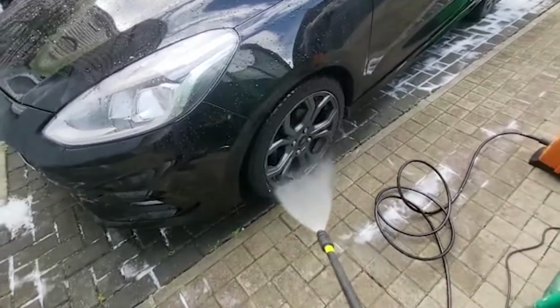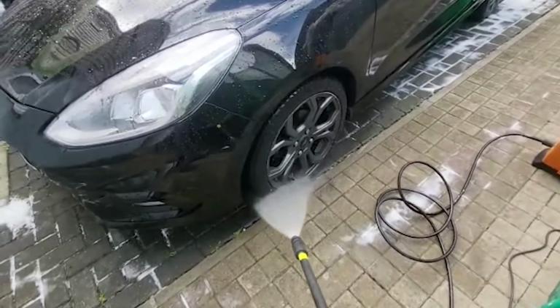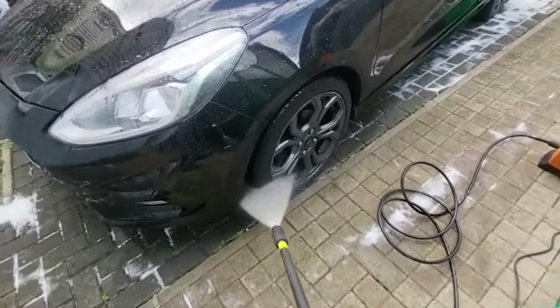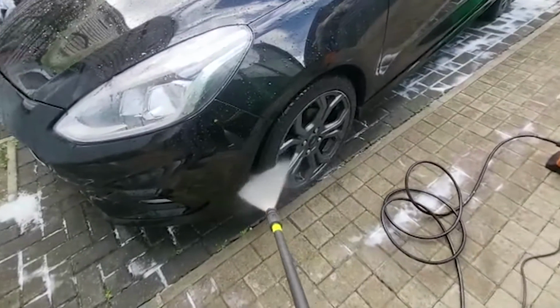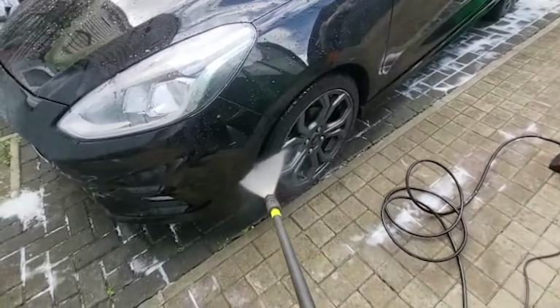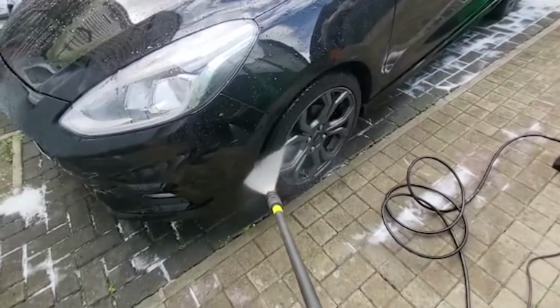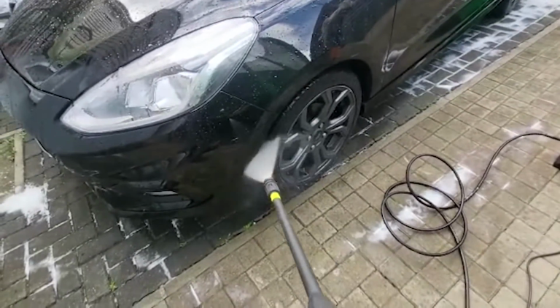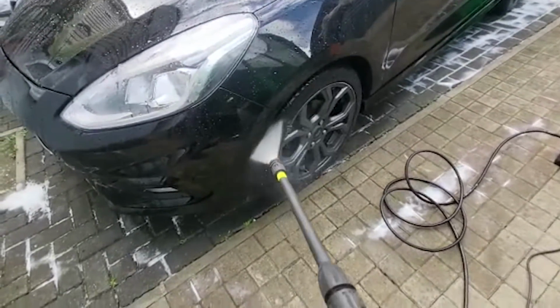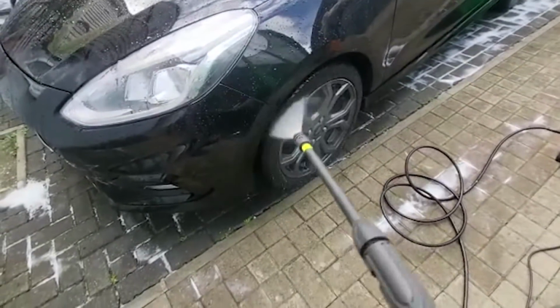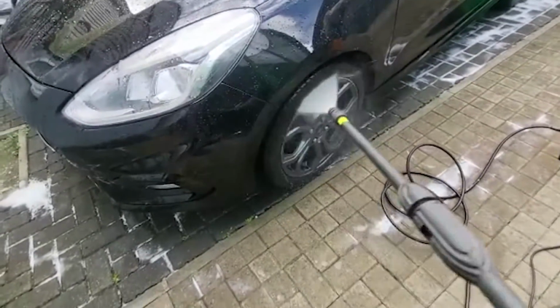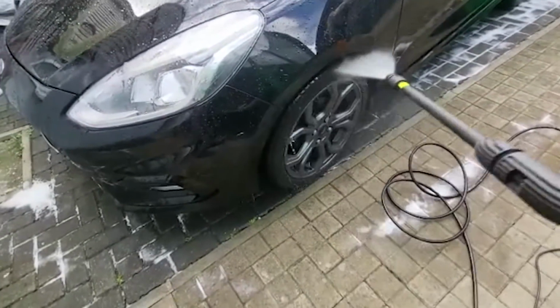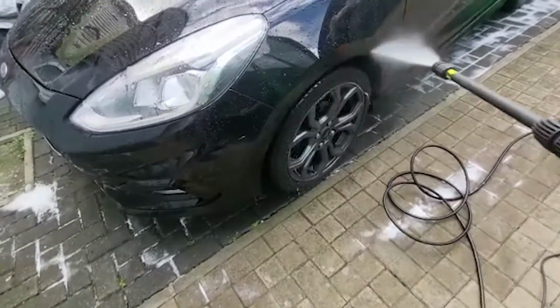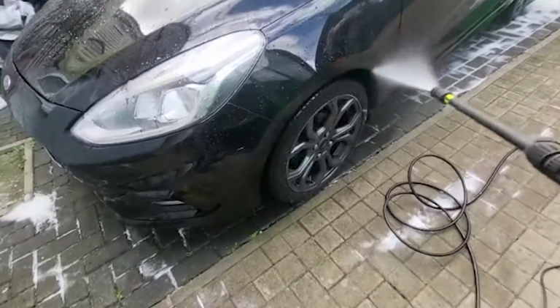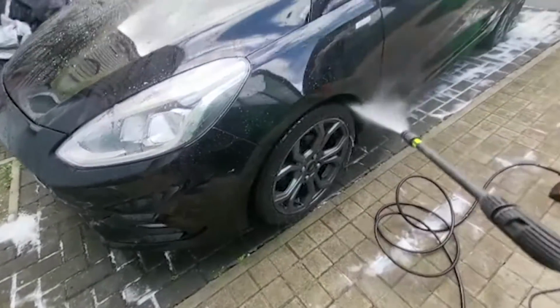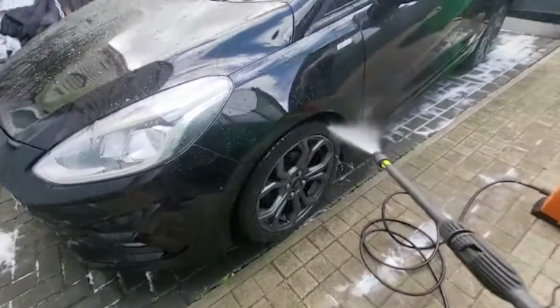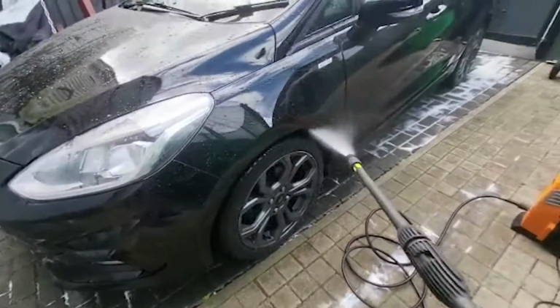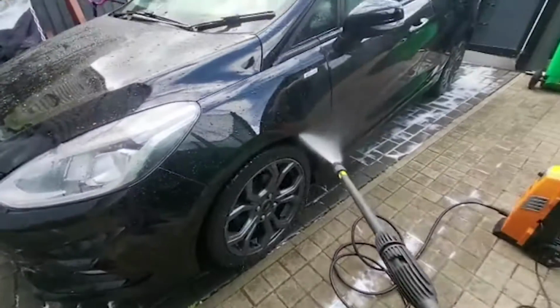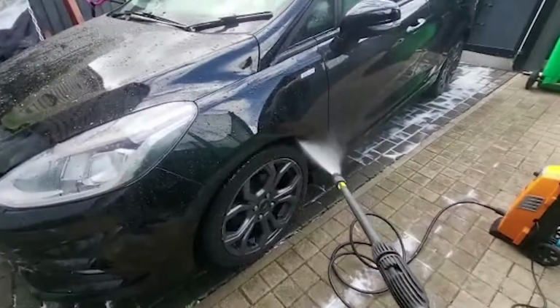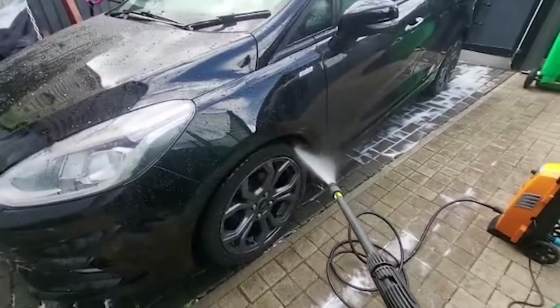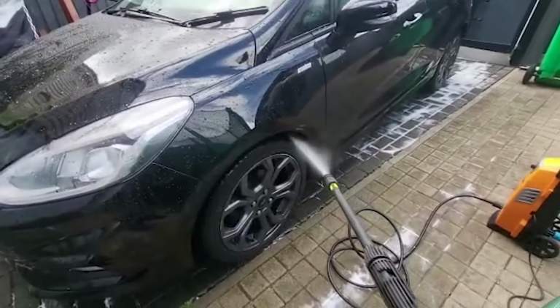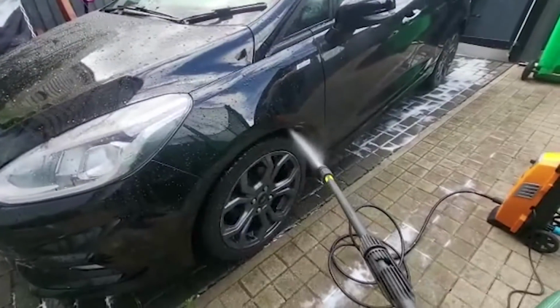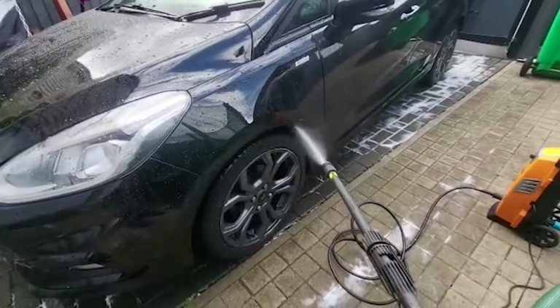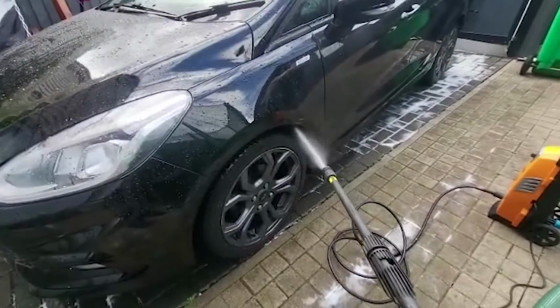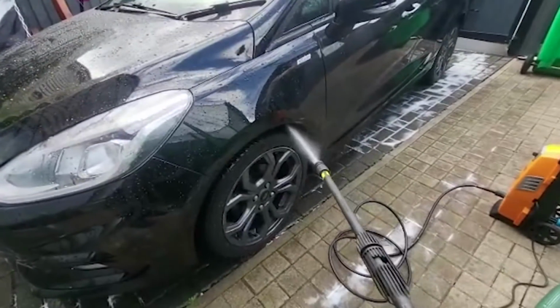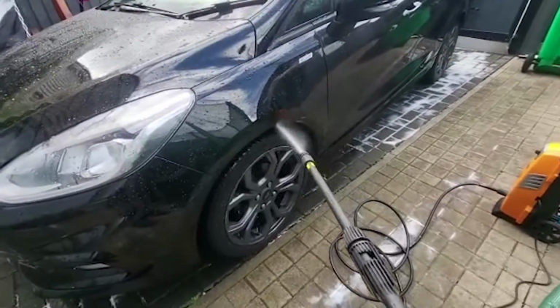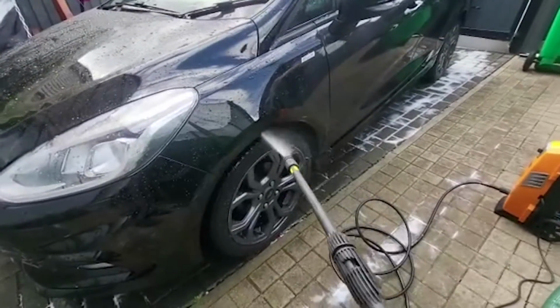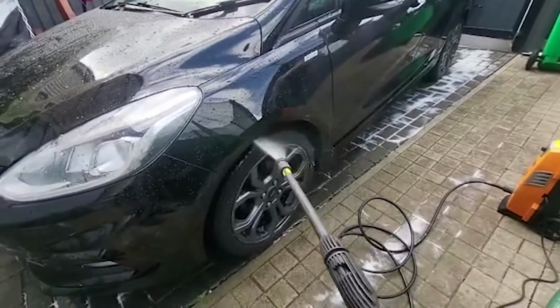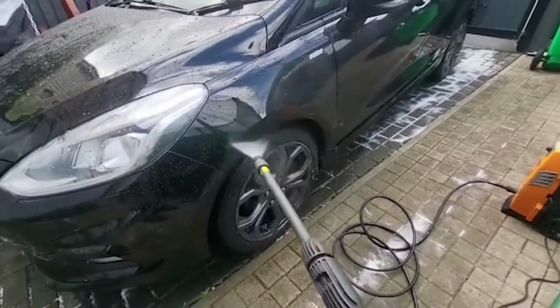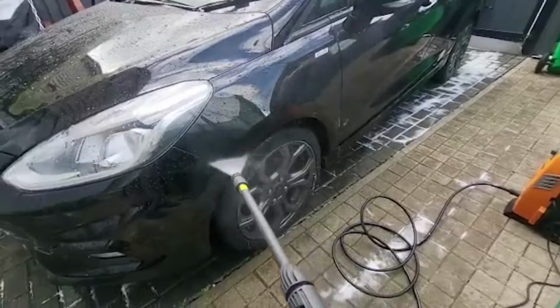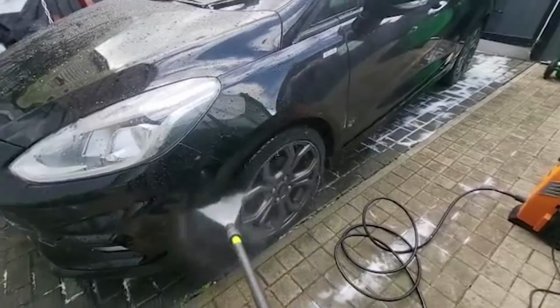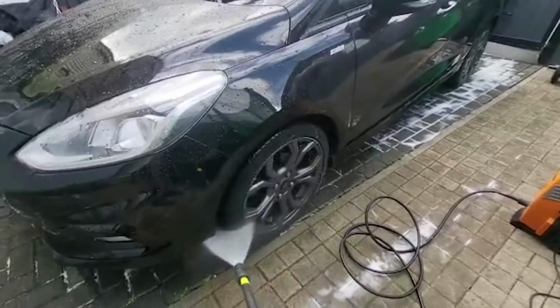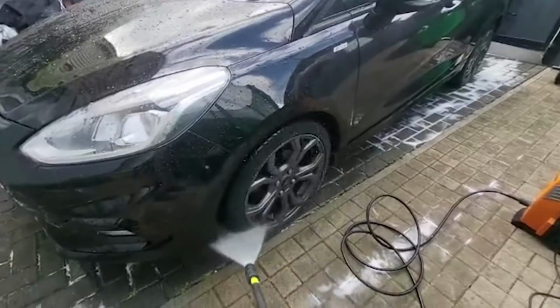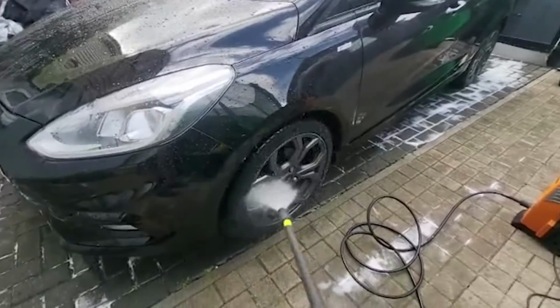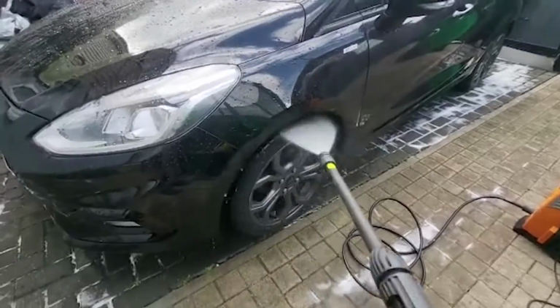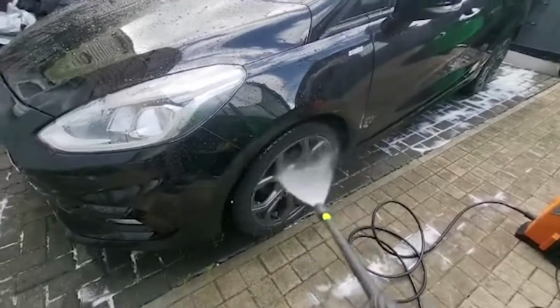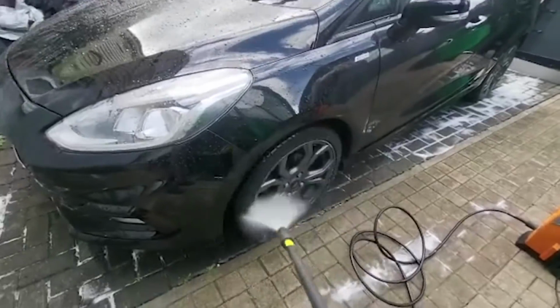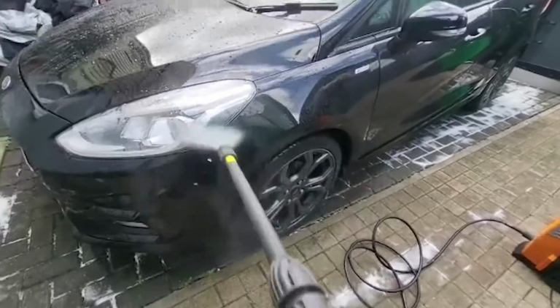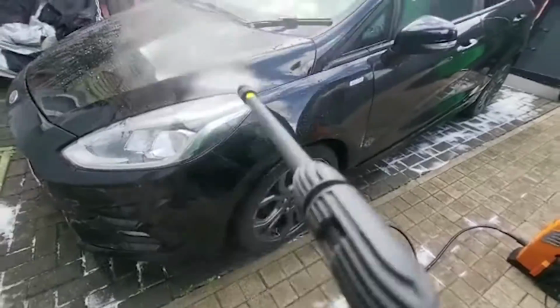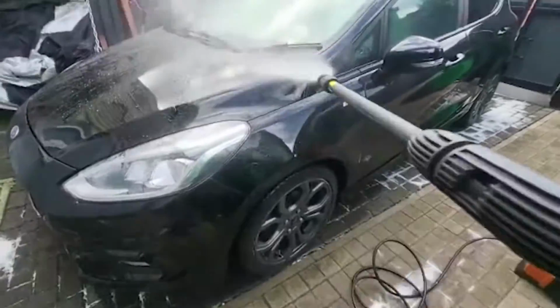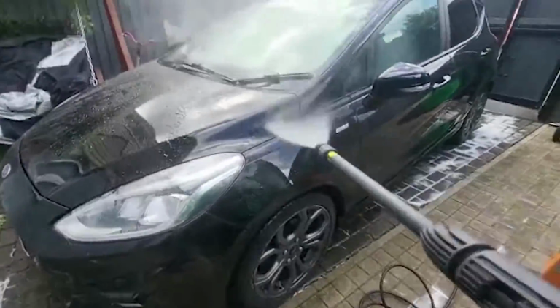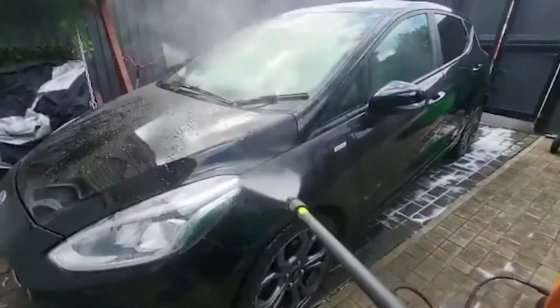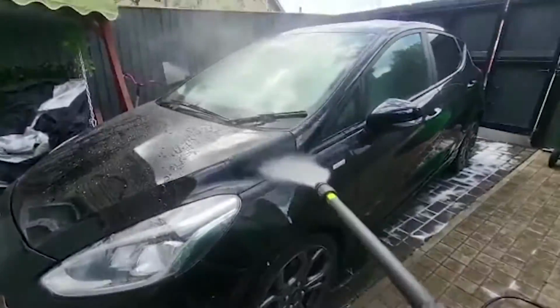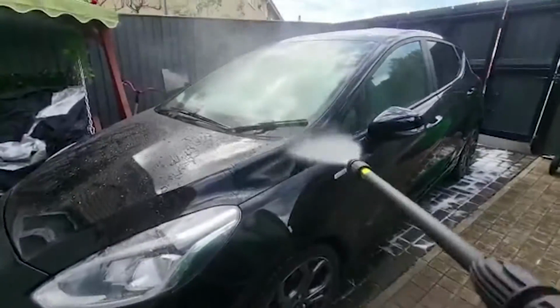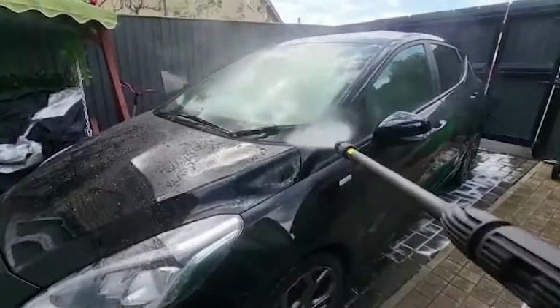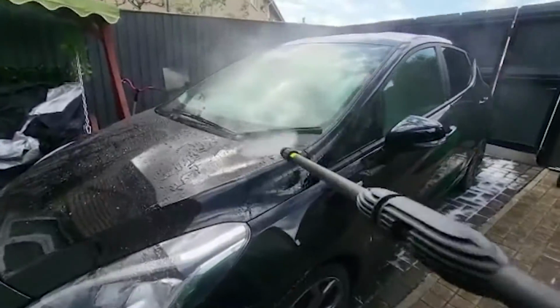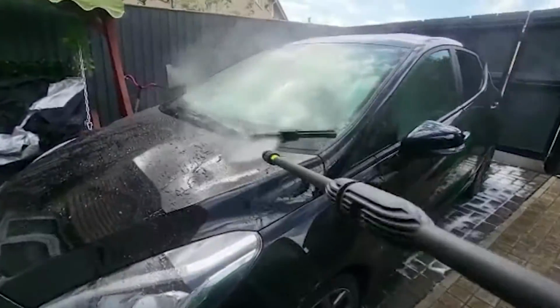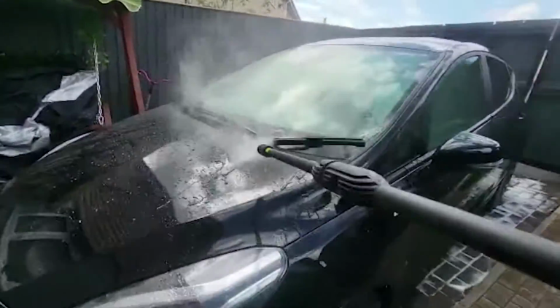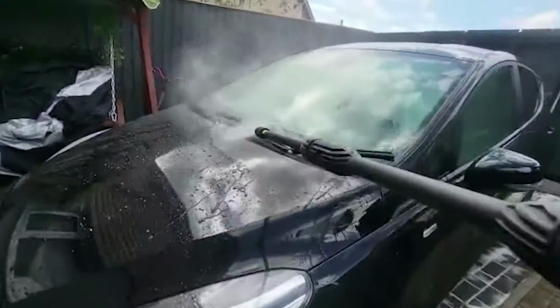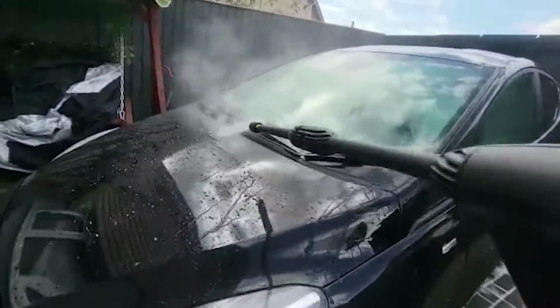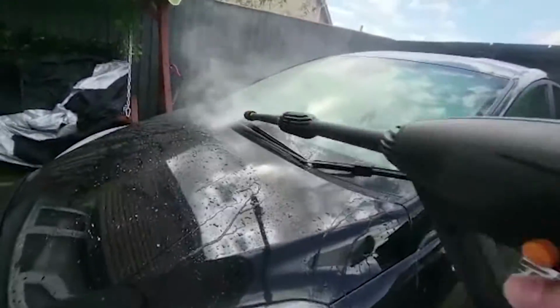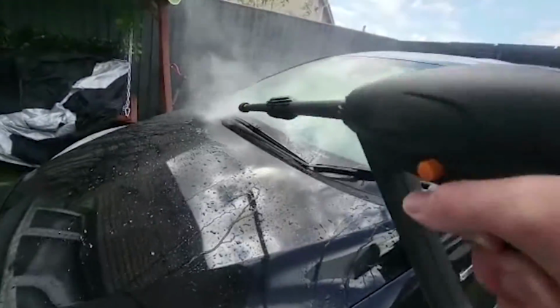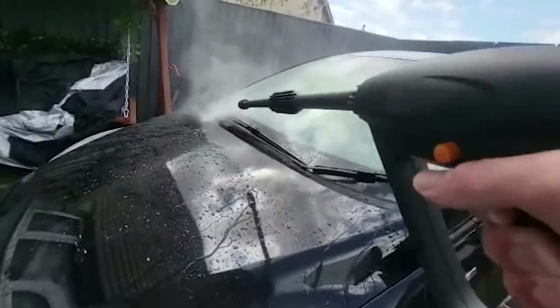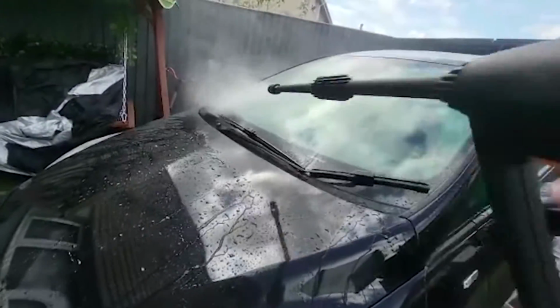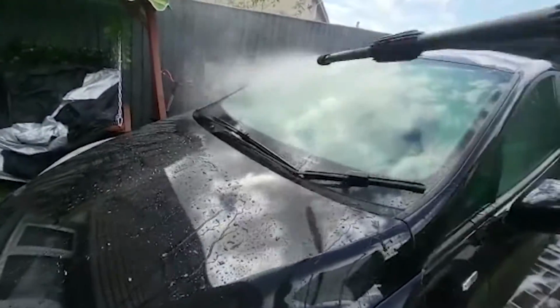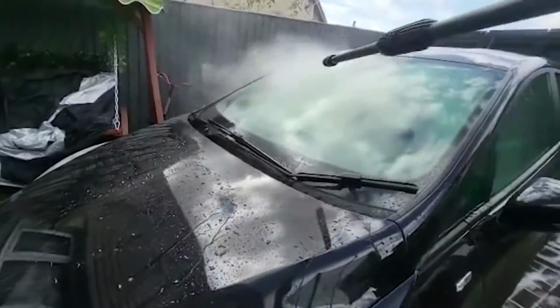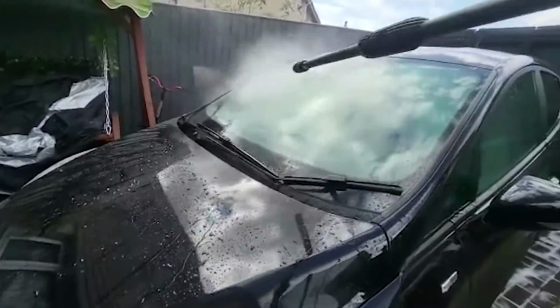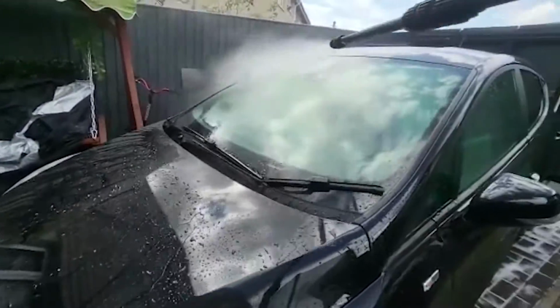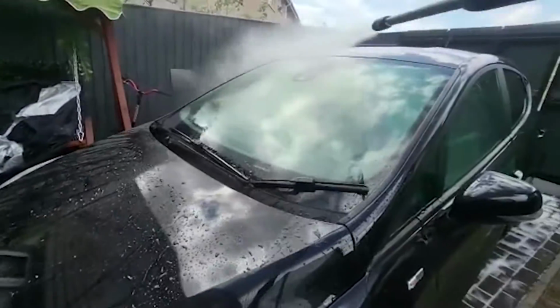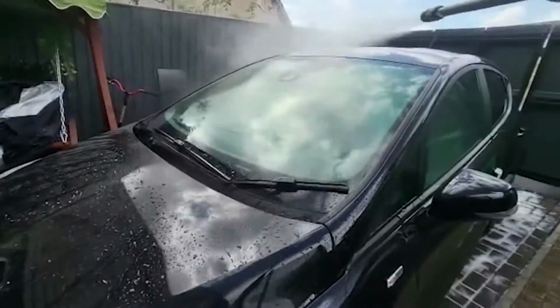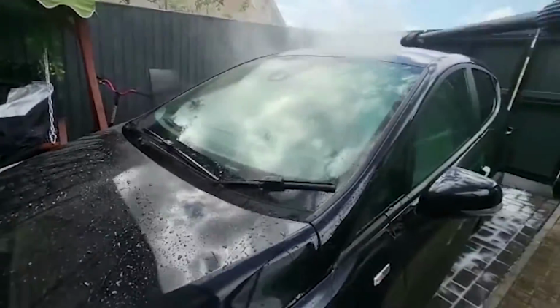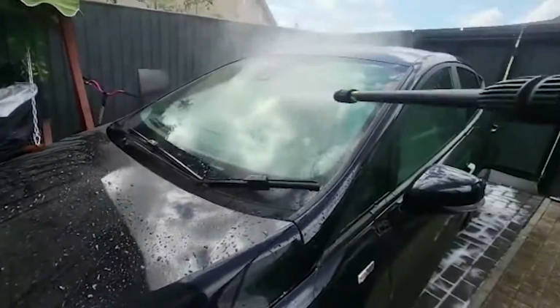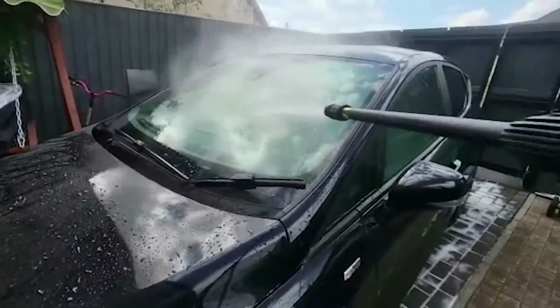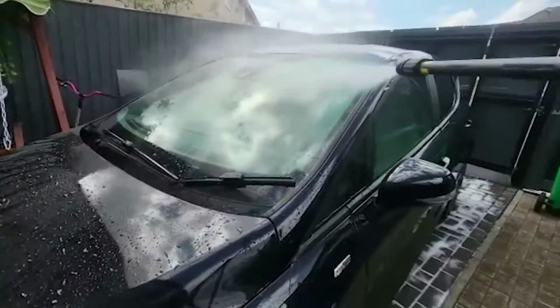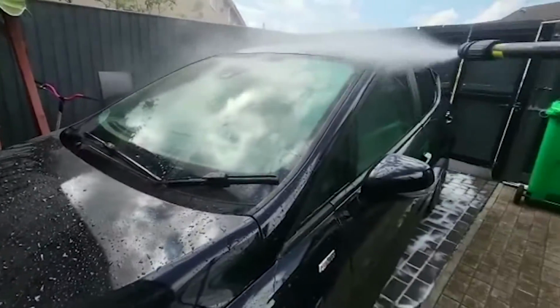First, I used a jet wash to rinse some of the dirt off the car. It's a bit messy because I was testing the jet wash and snow foam earlier.